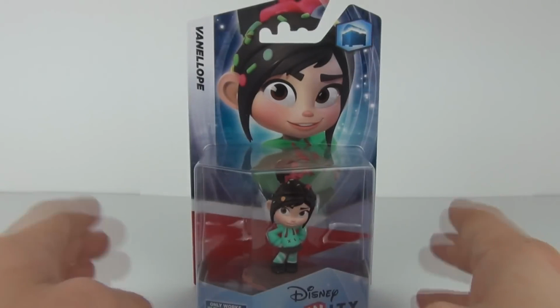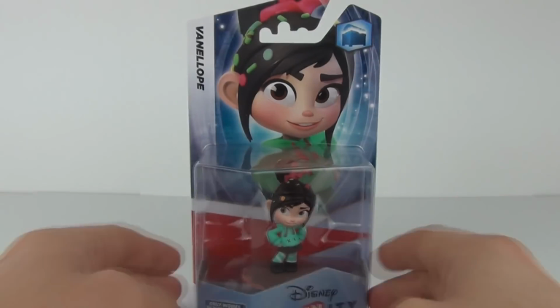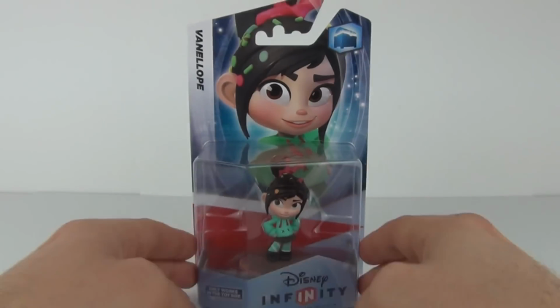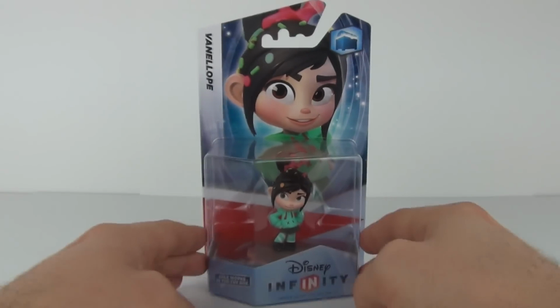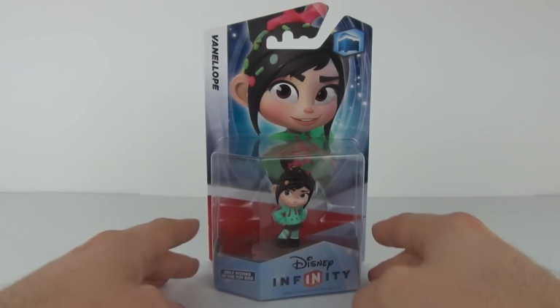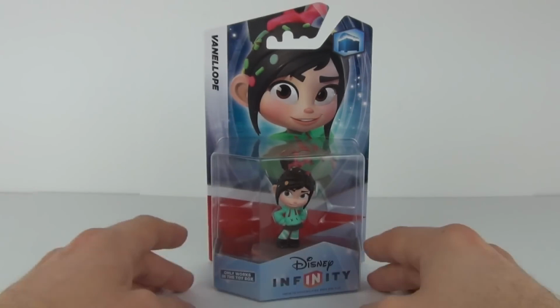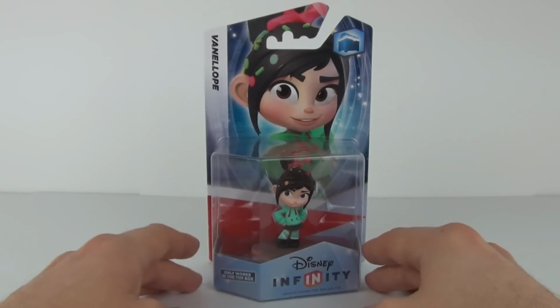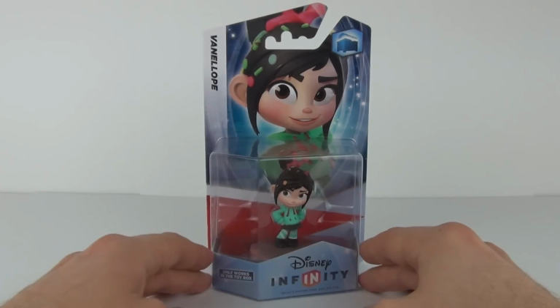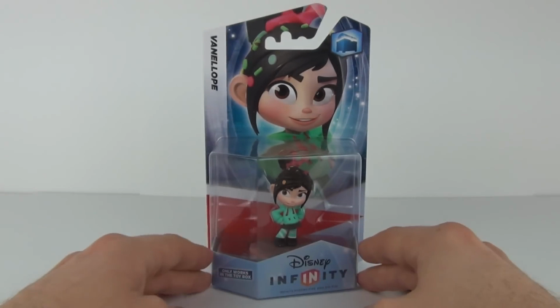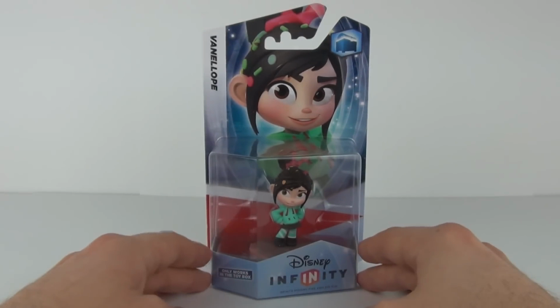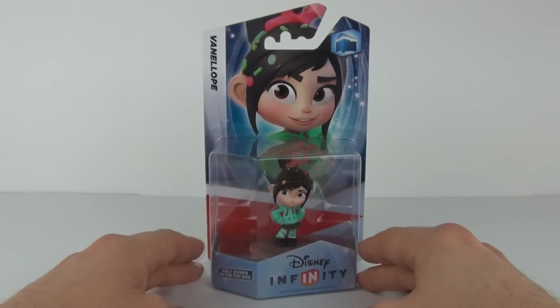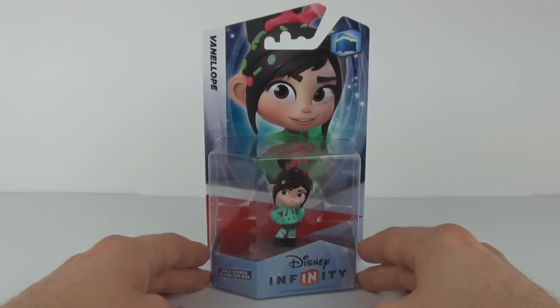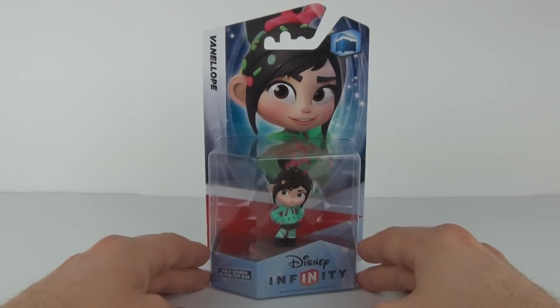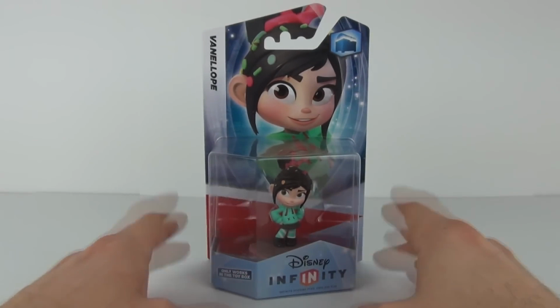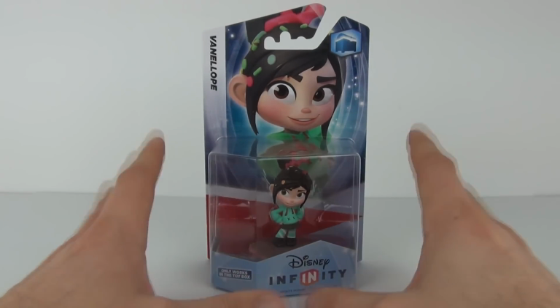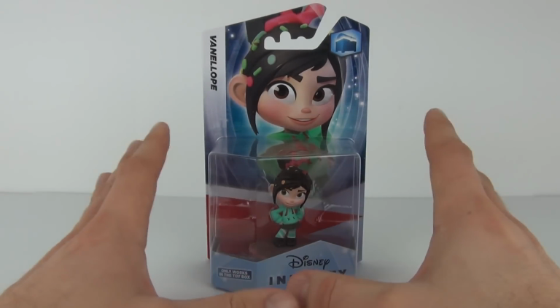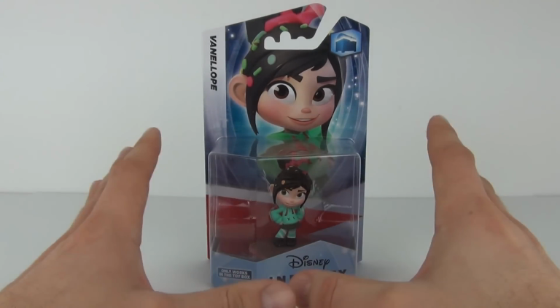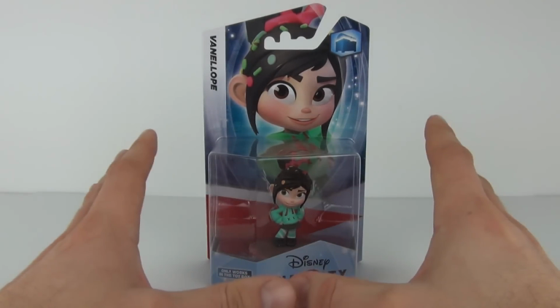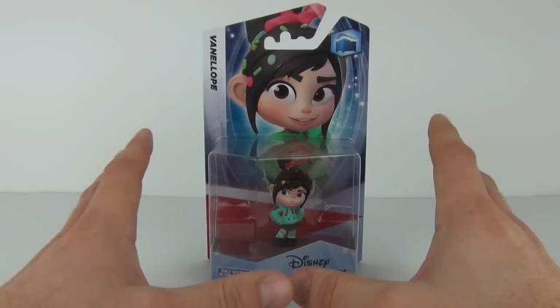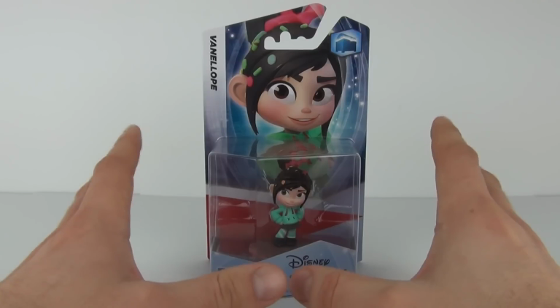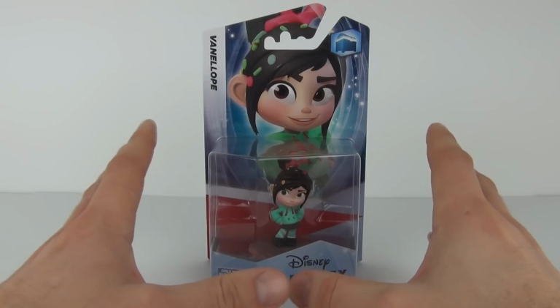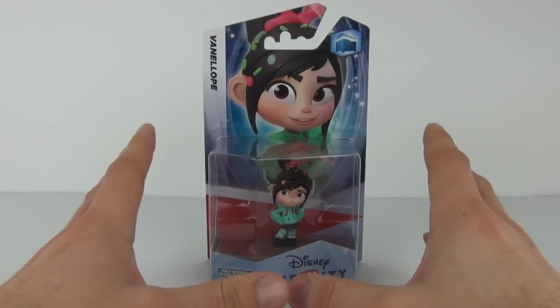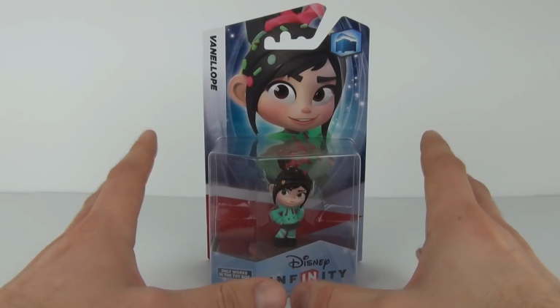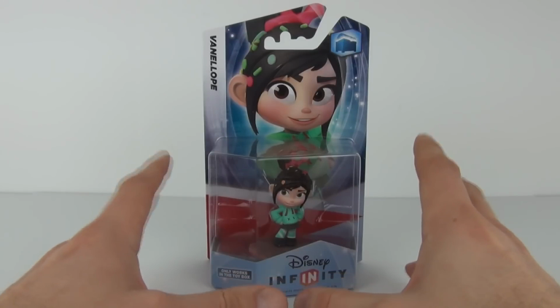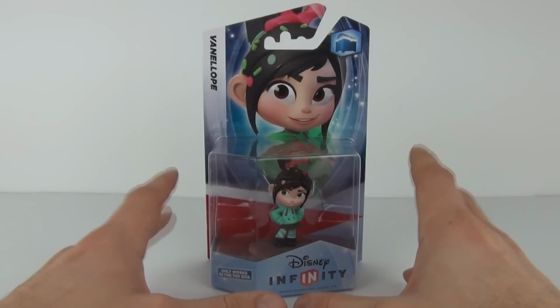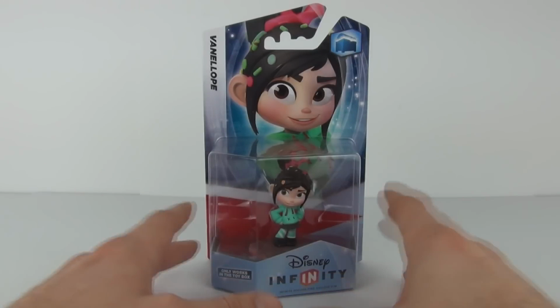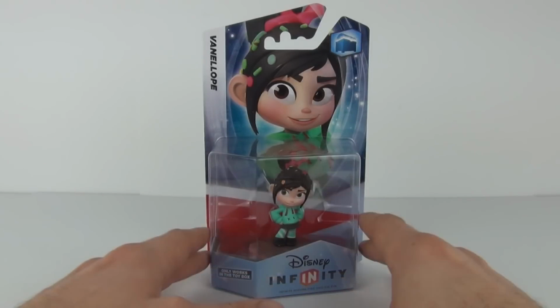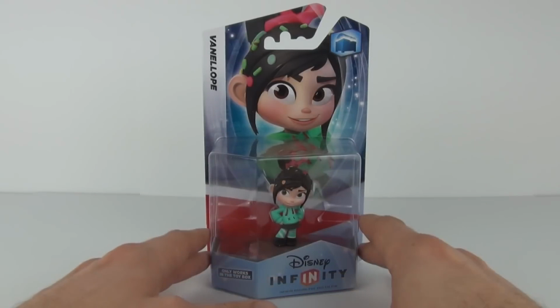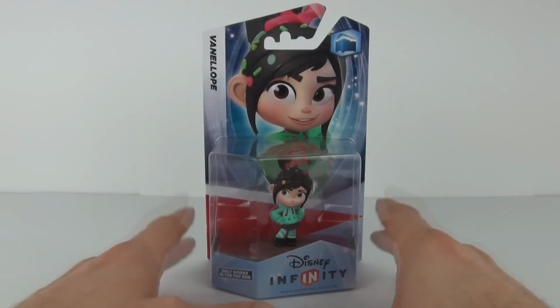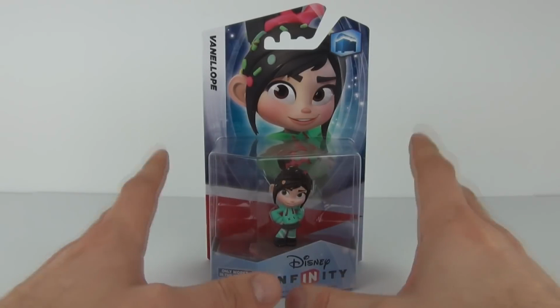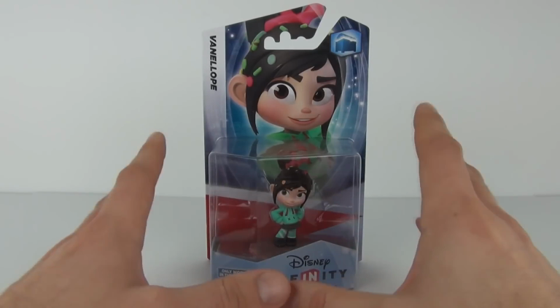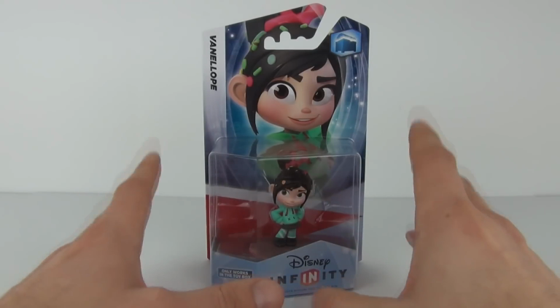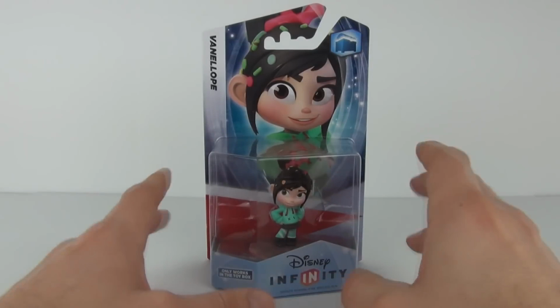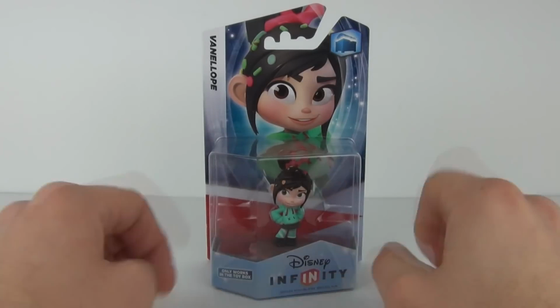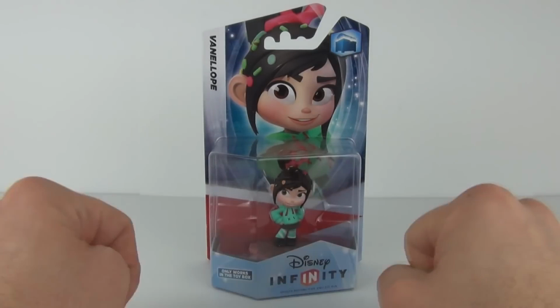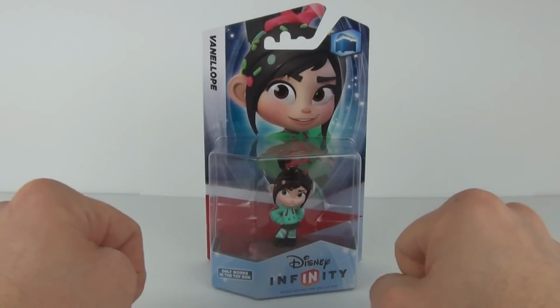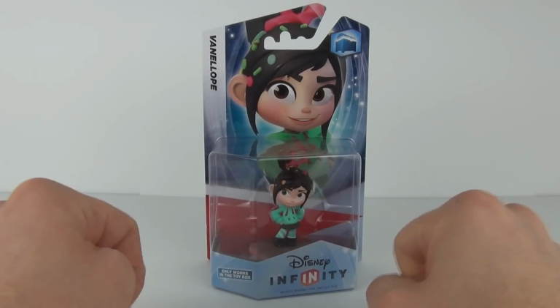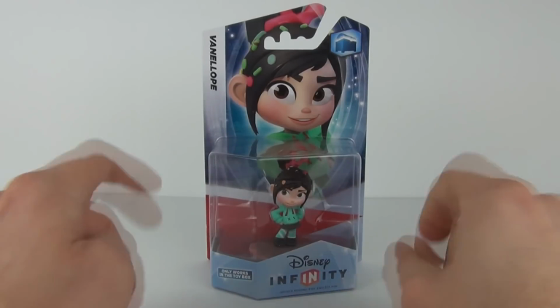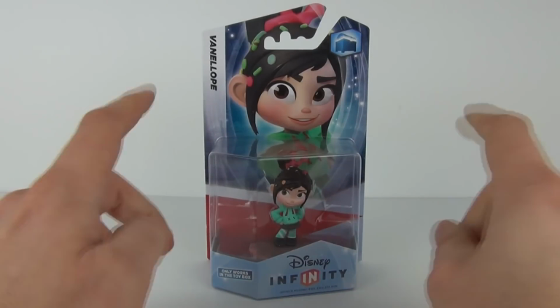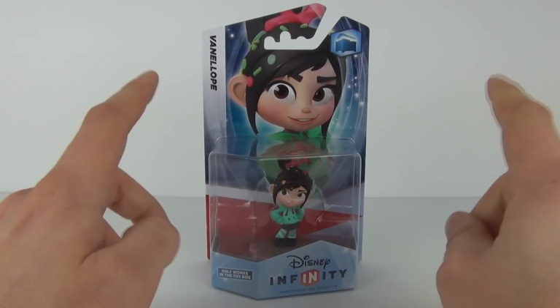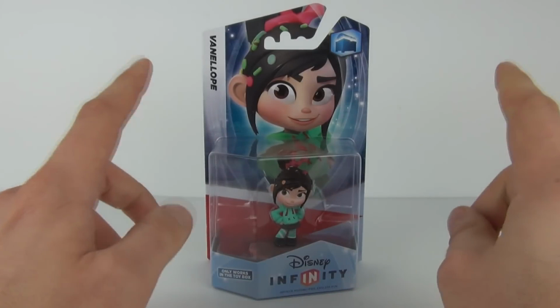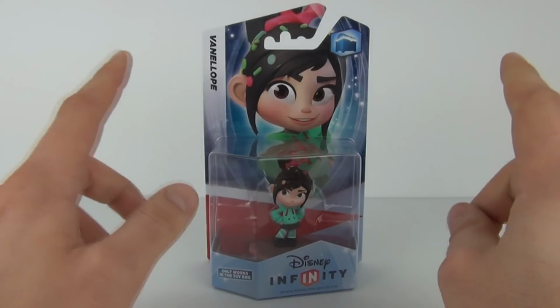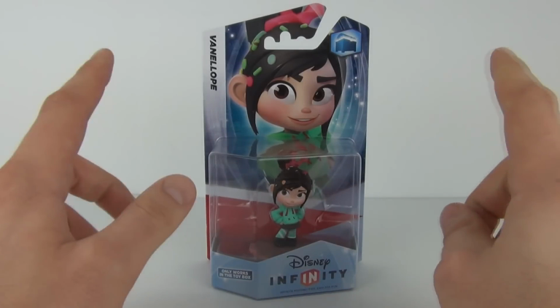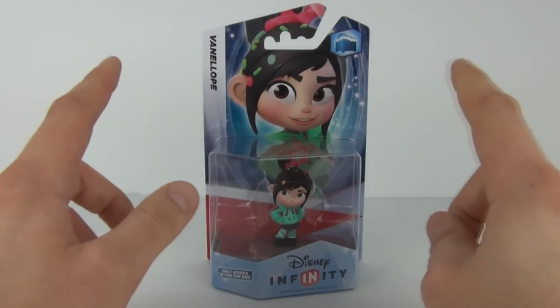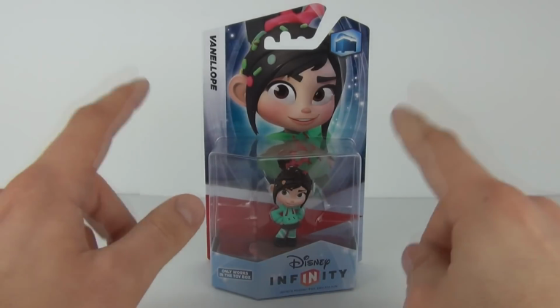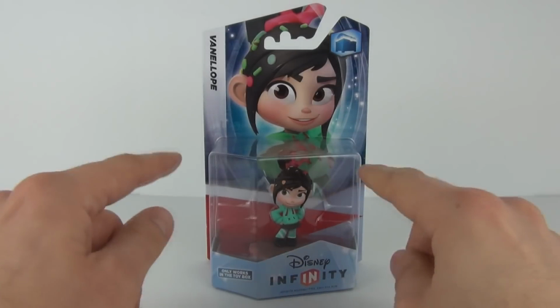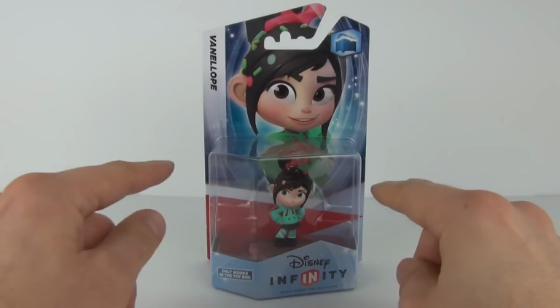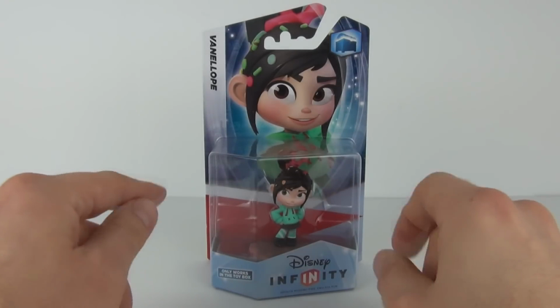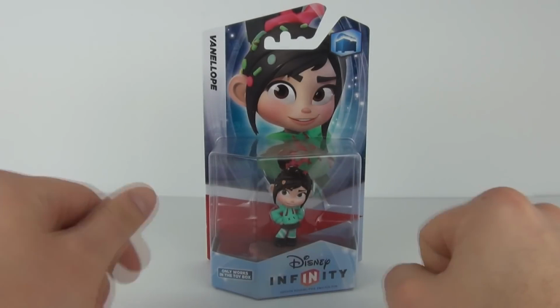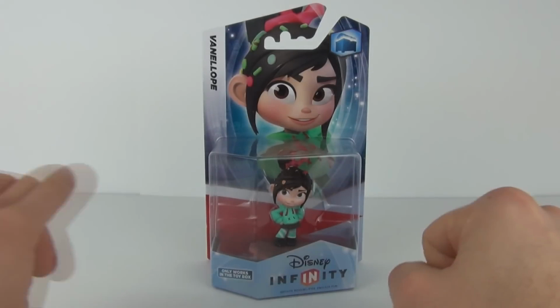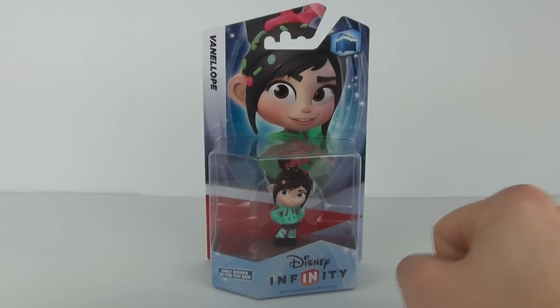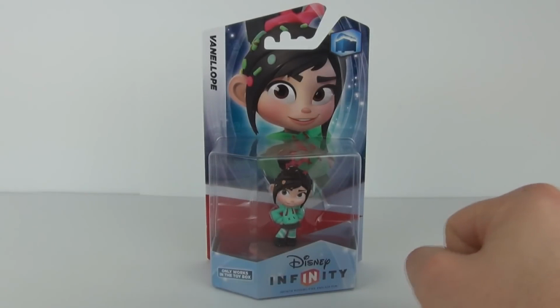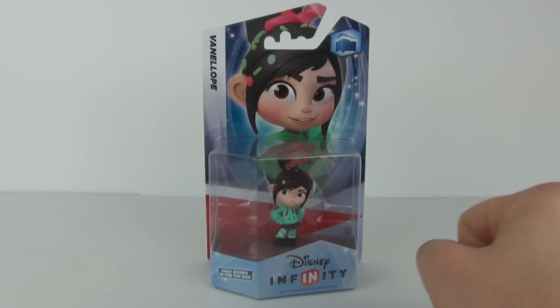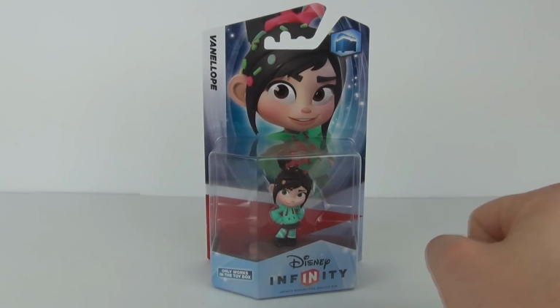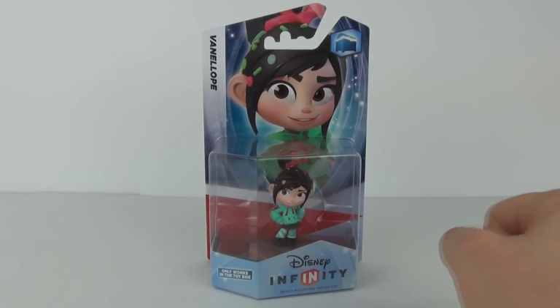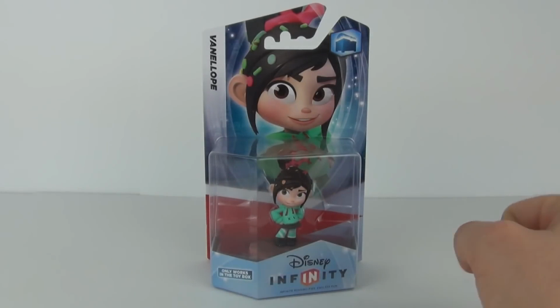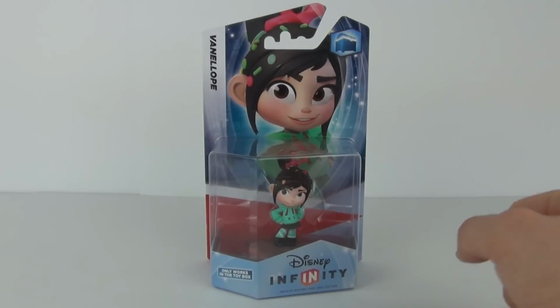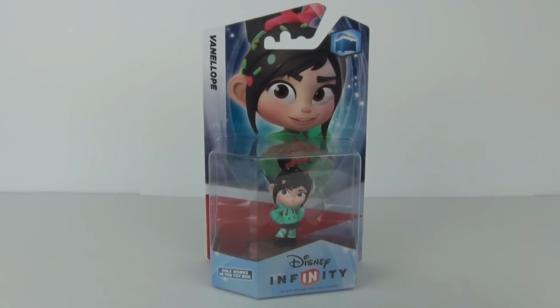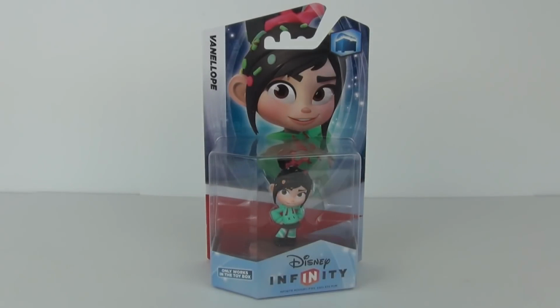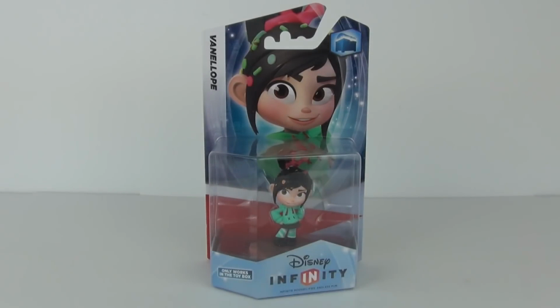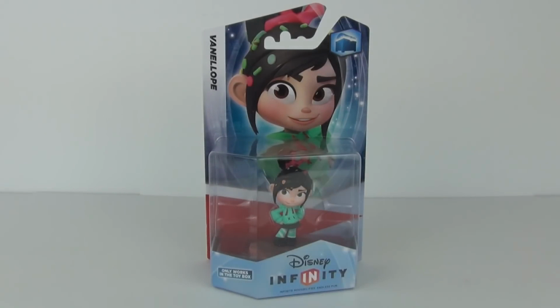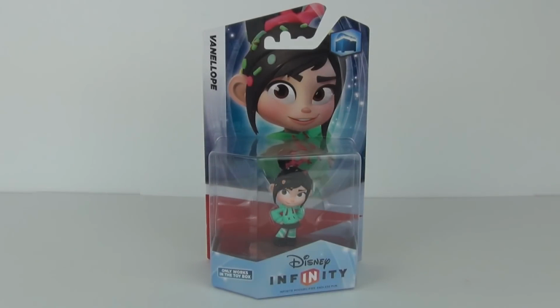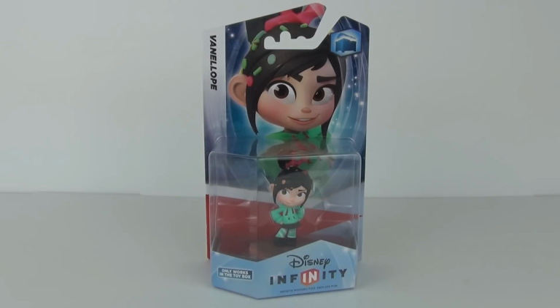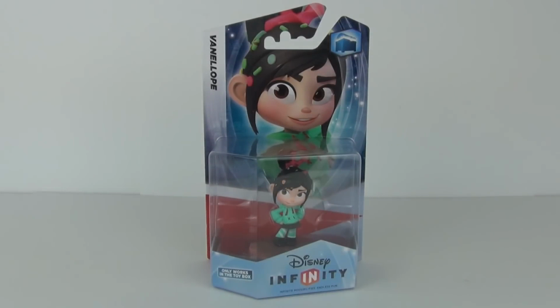I will open this up now and we can see exactly what she looks like. While I do that, please do take a look at this in-game demo.